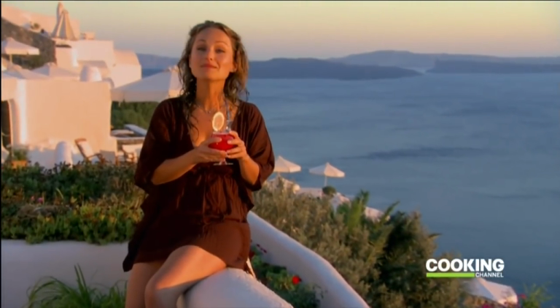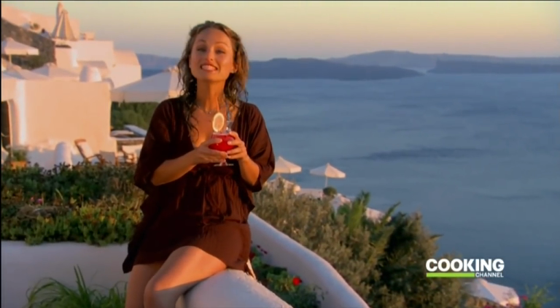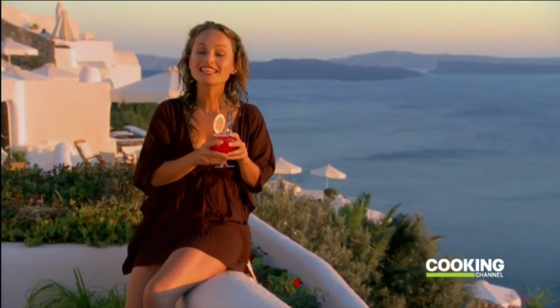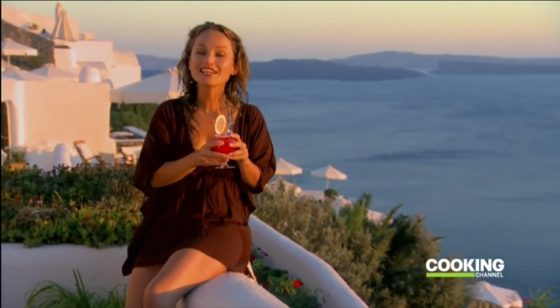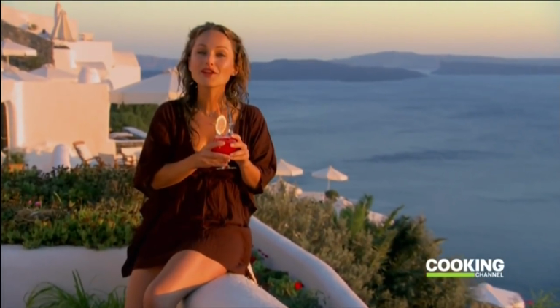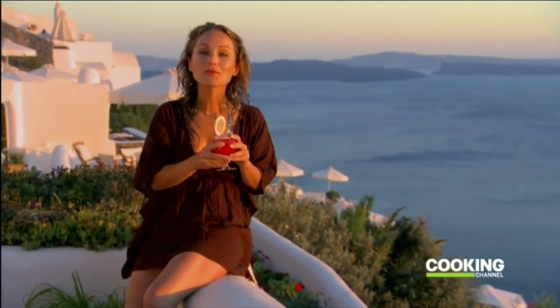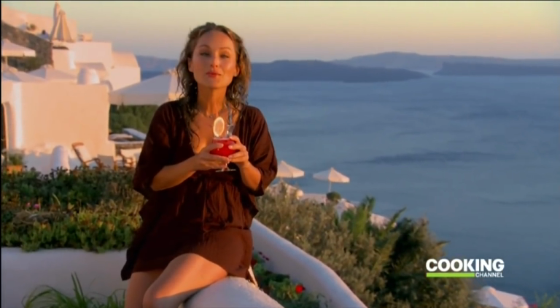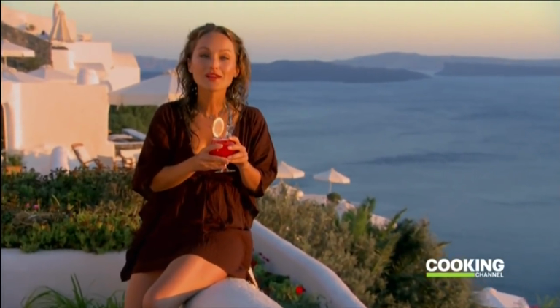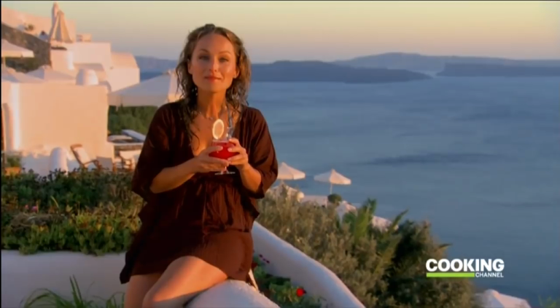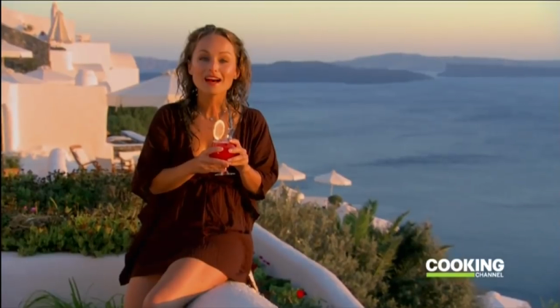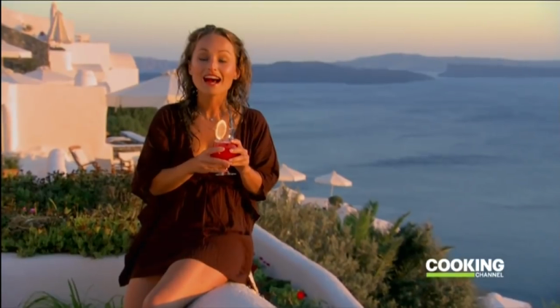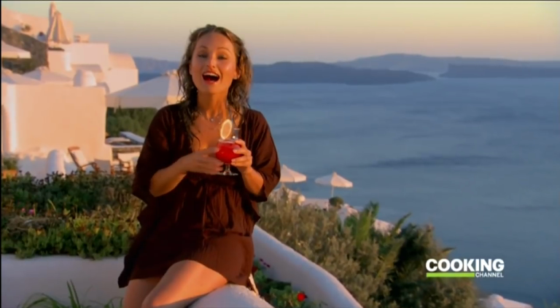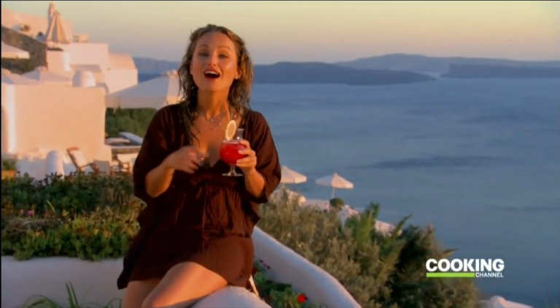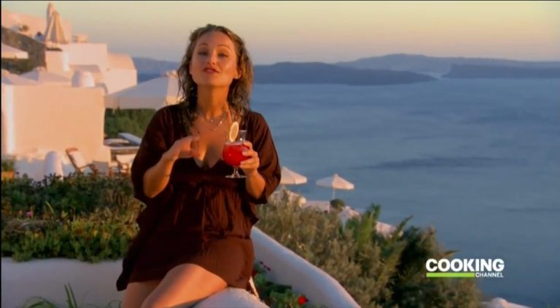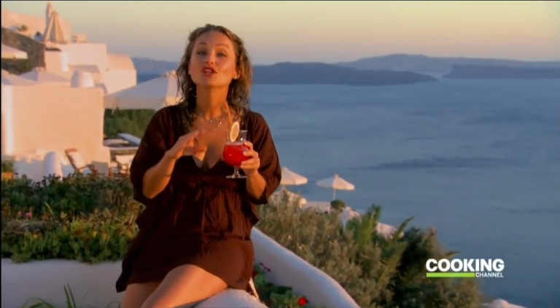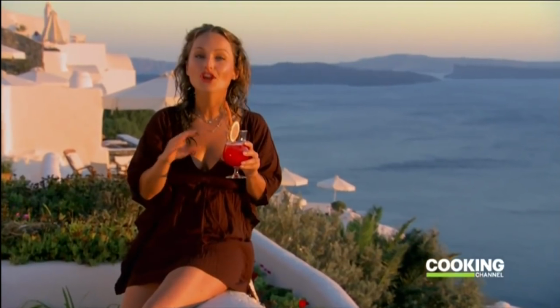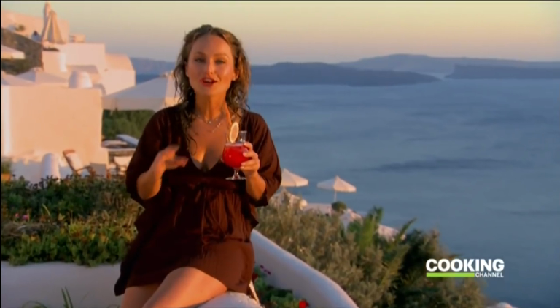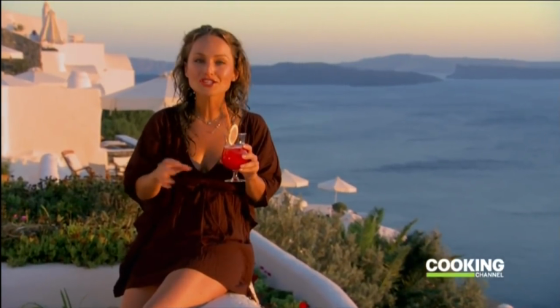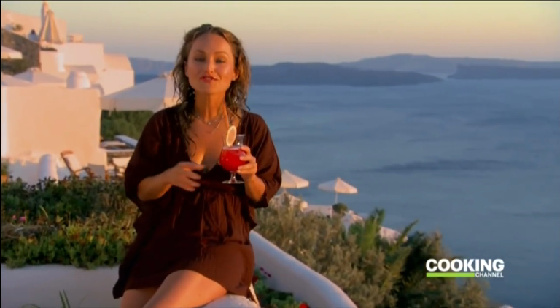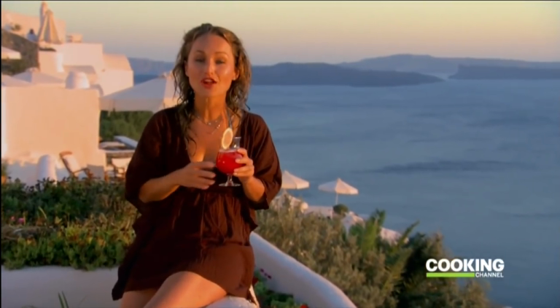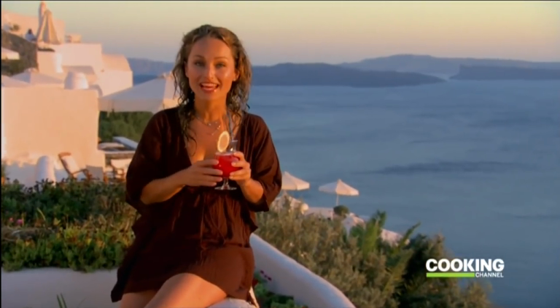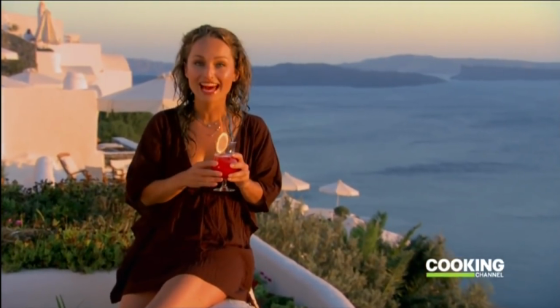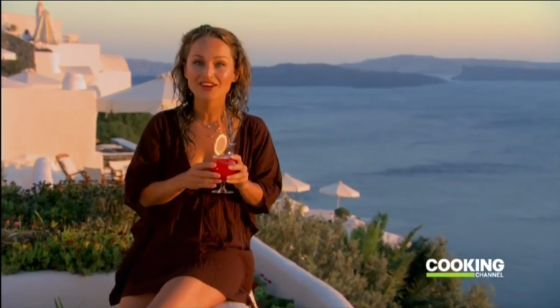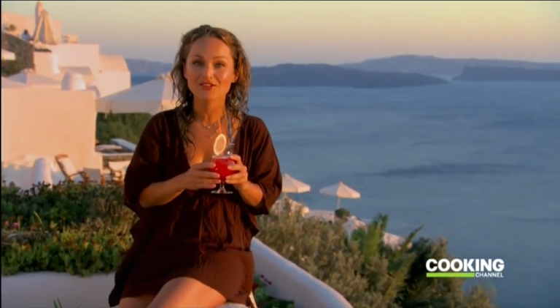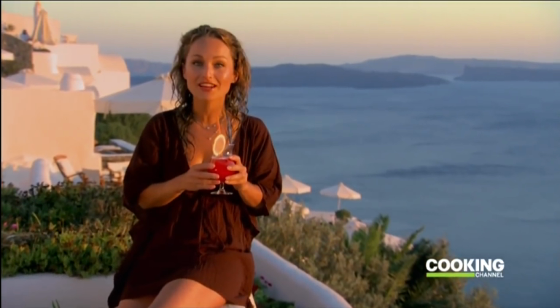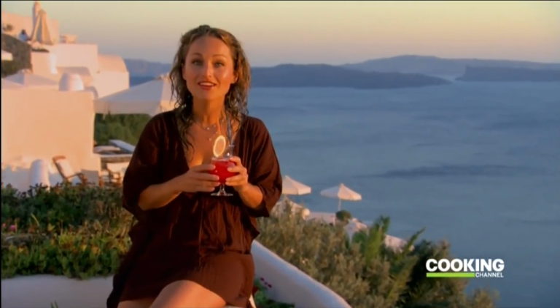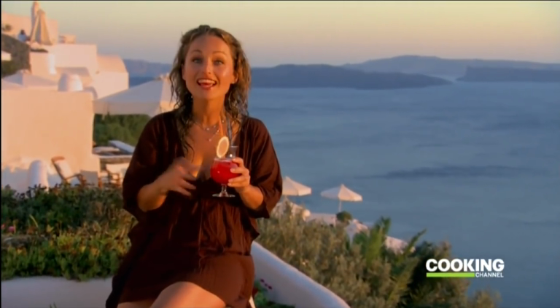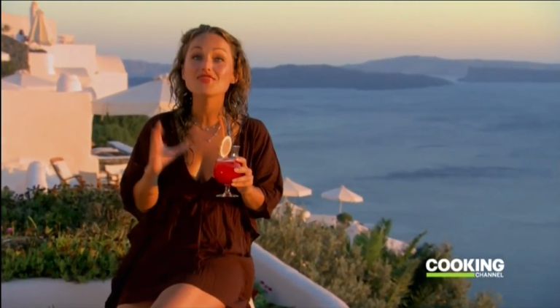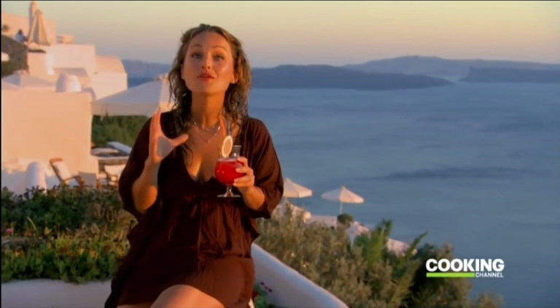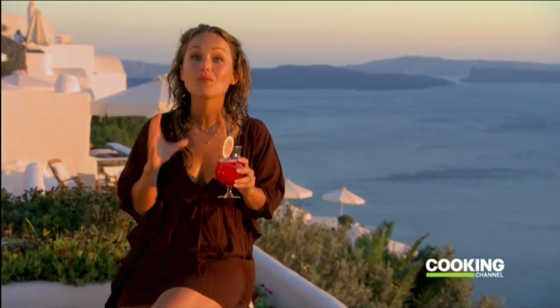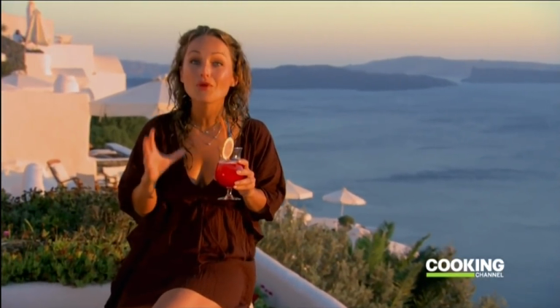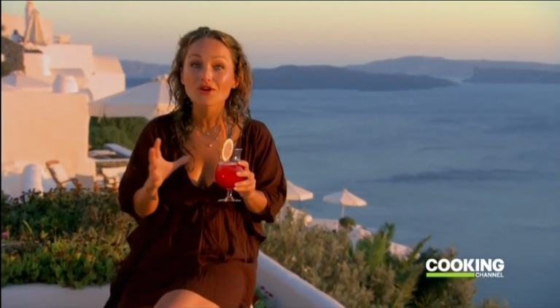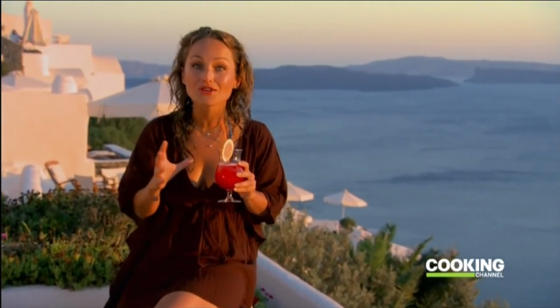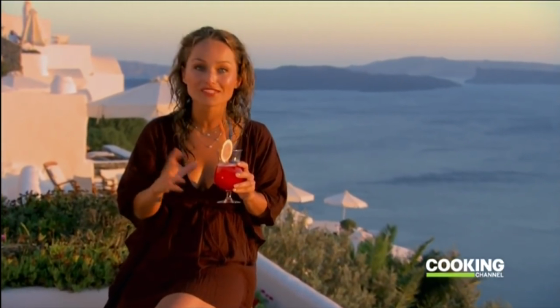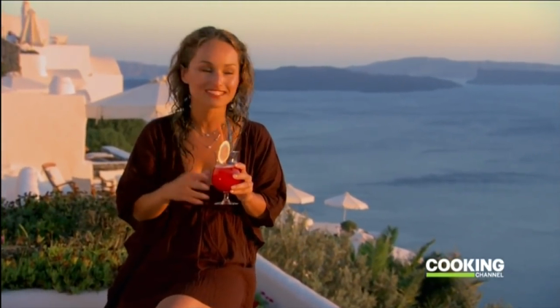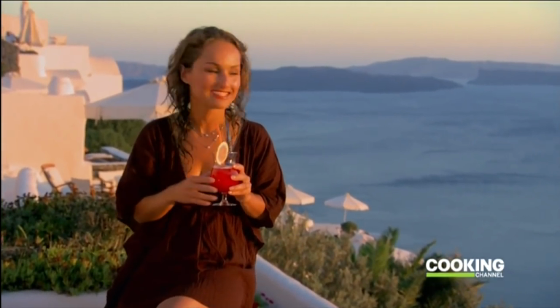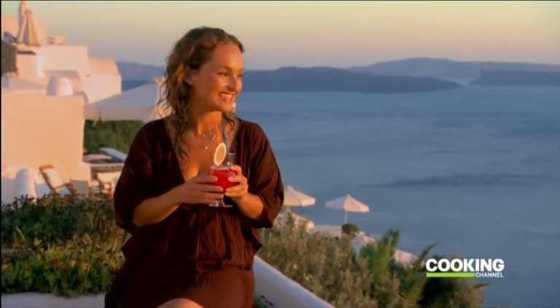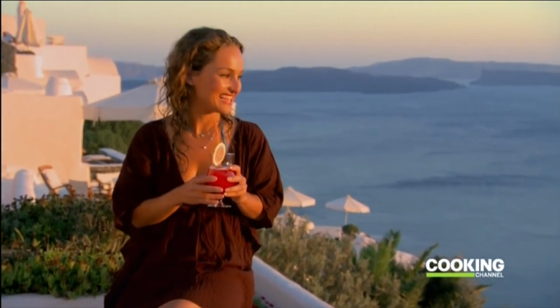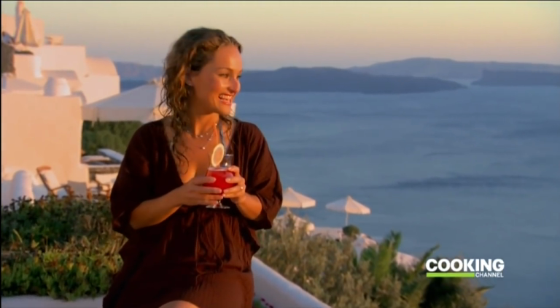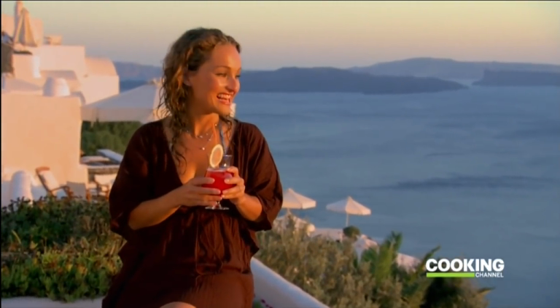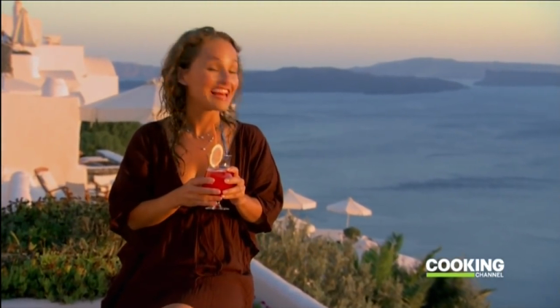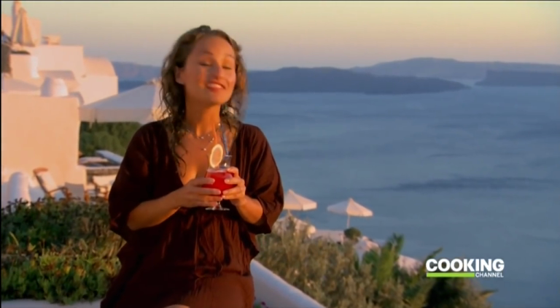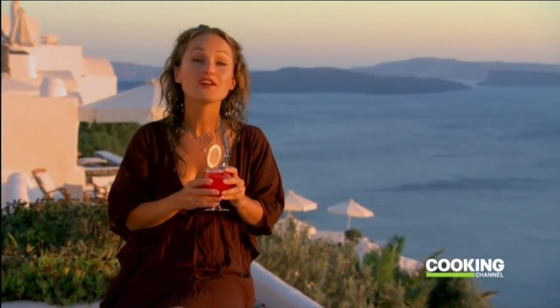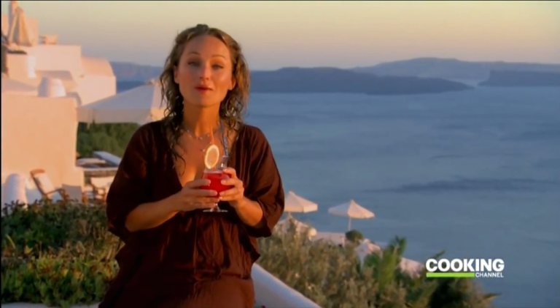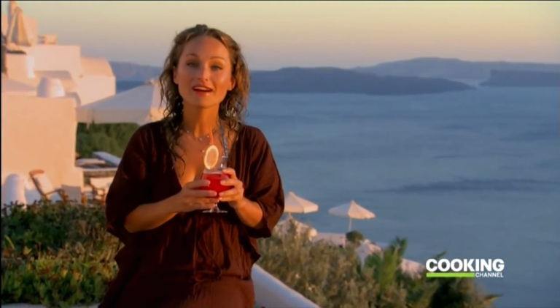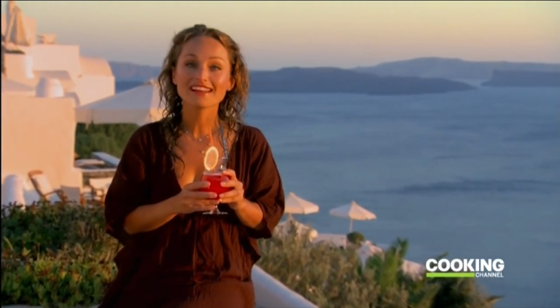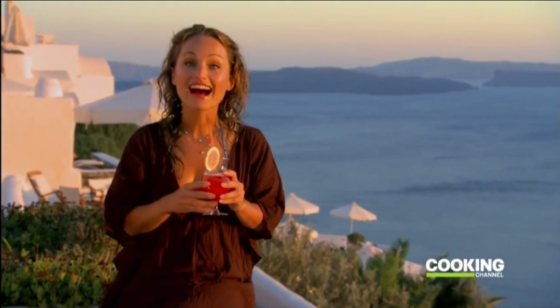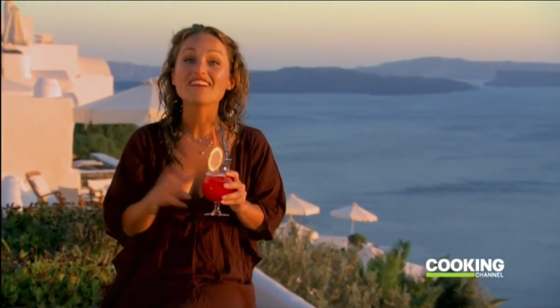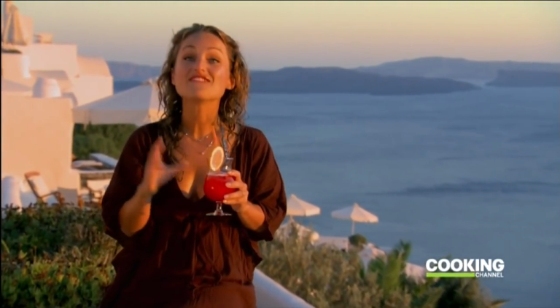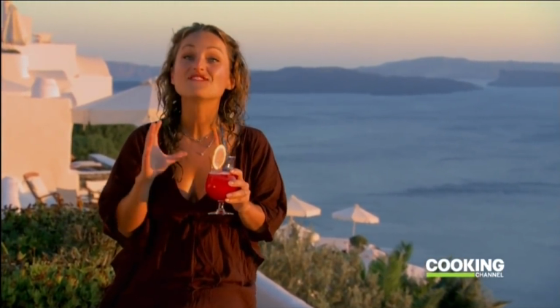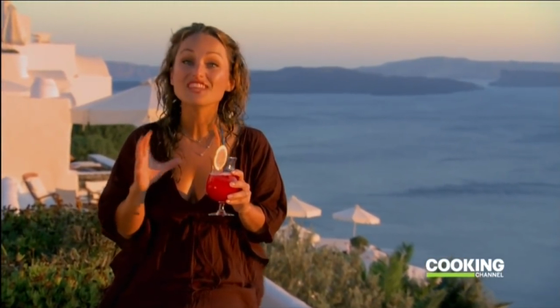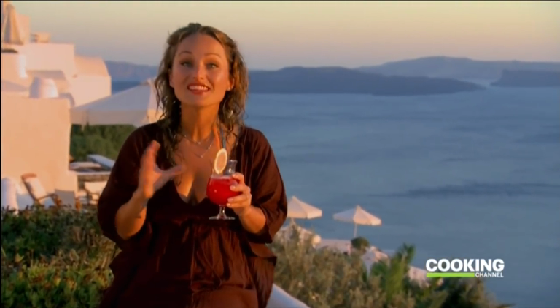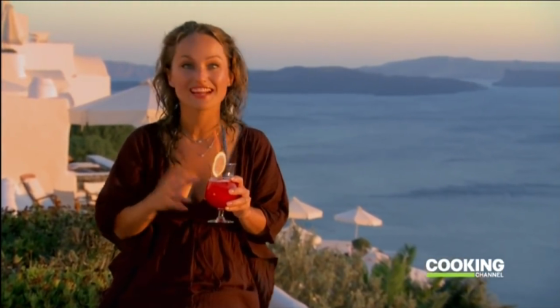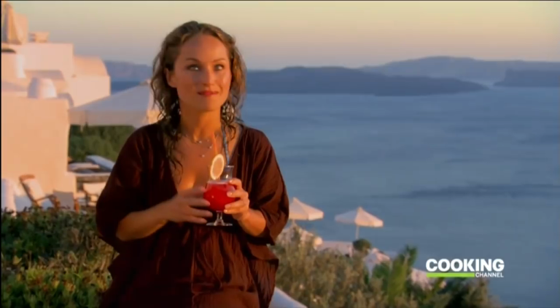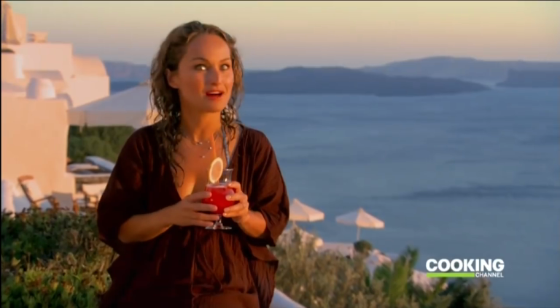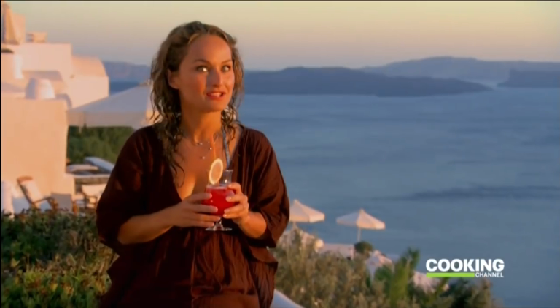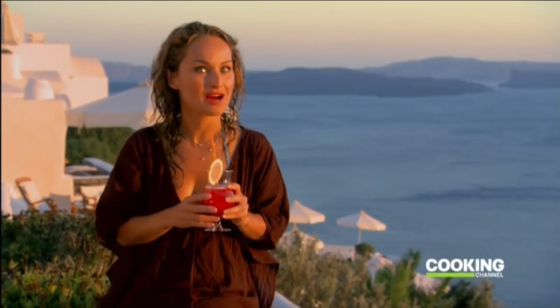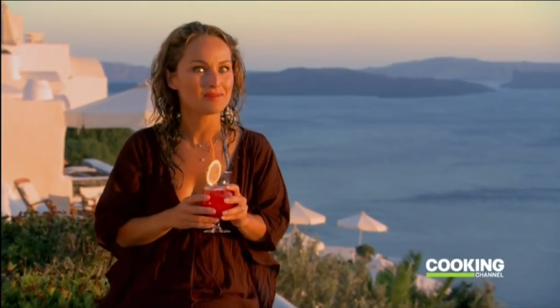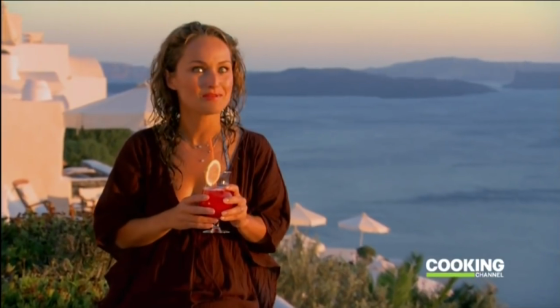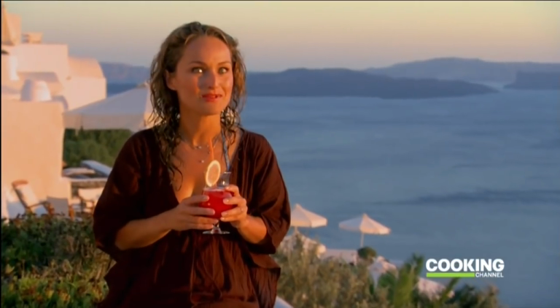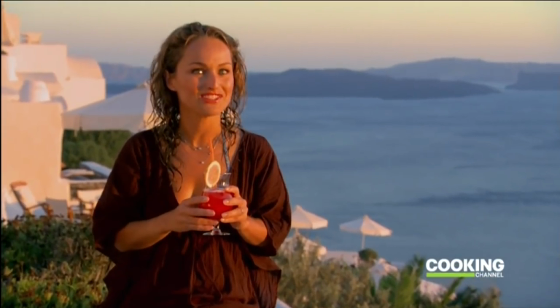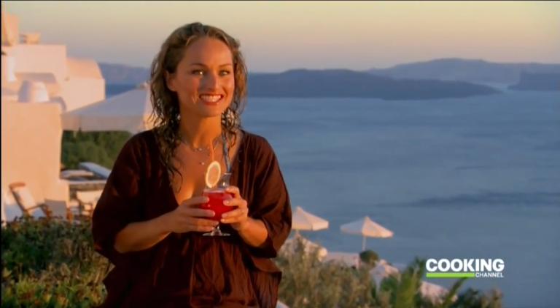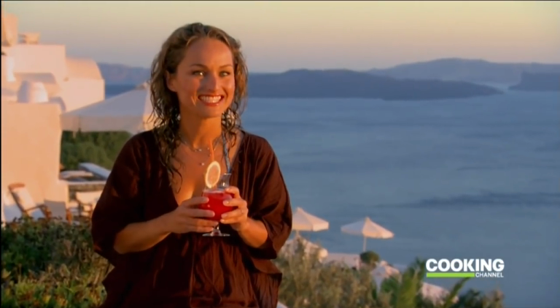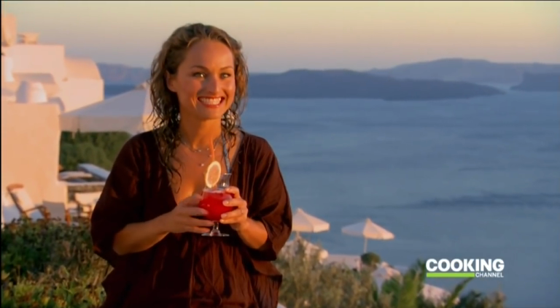I'm sitting on the rim of the largest volcanic crater in the world. And you know what? I feel like I'm on top of the world.